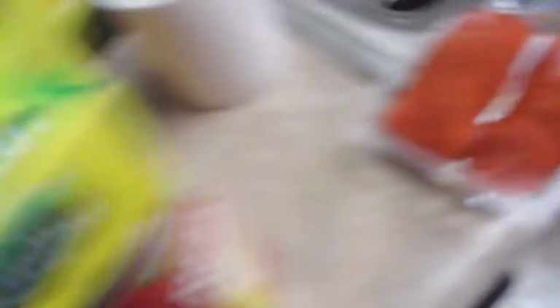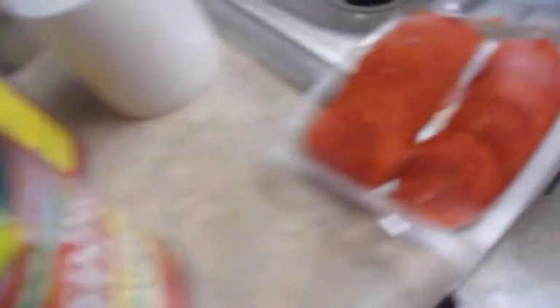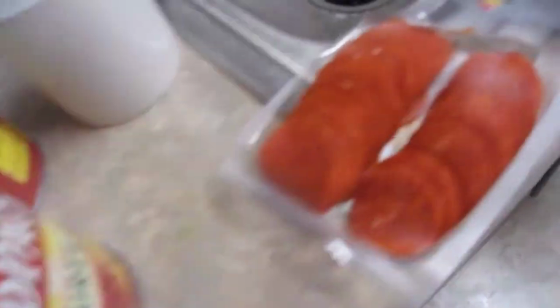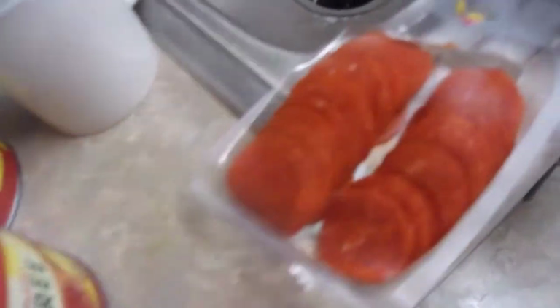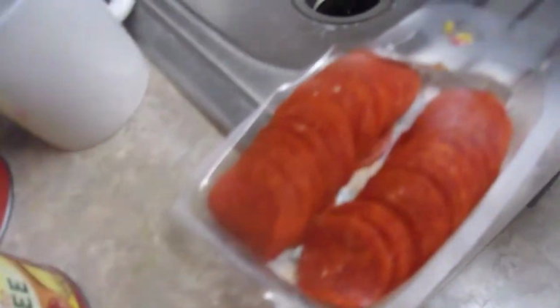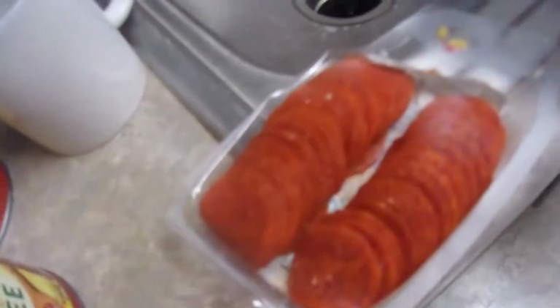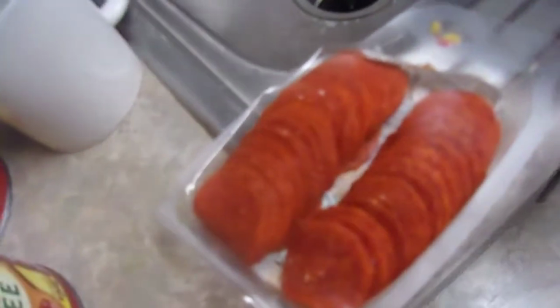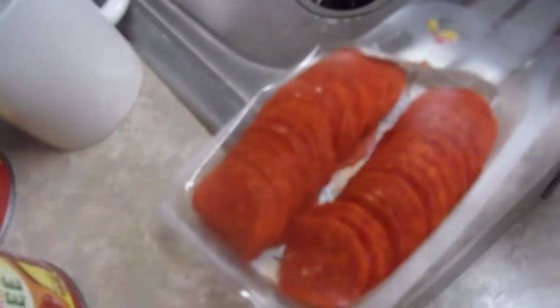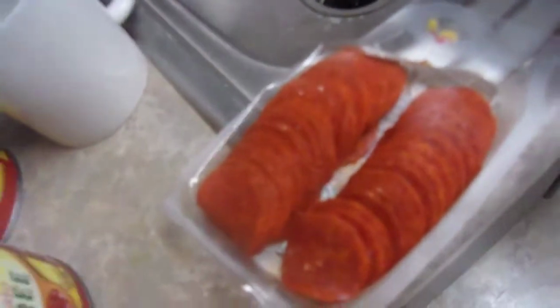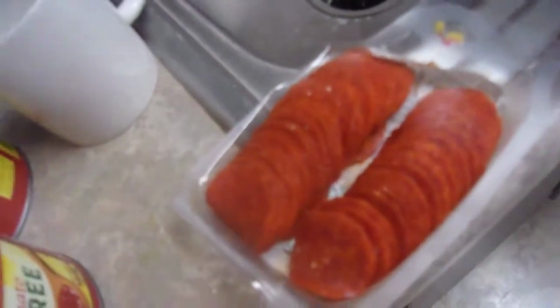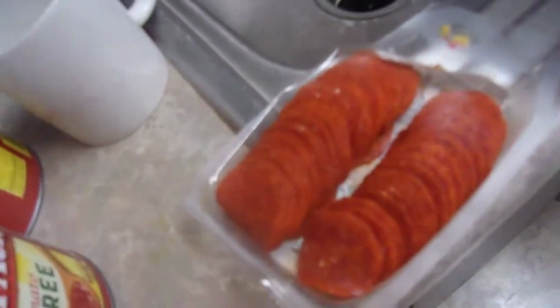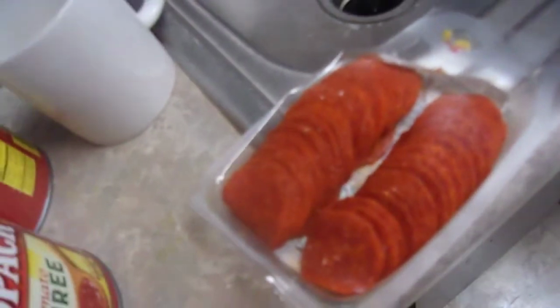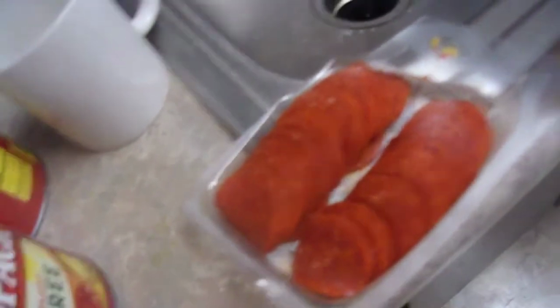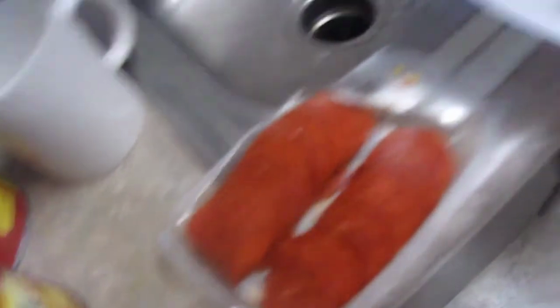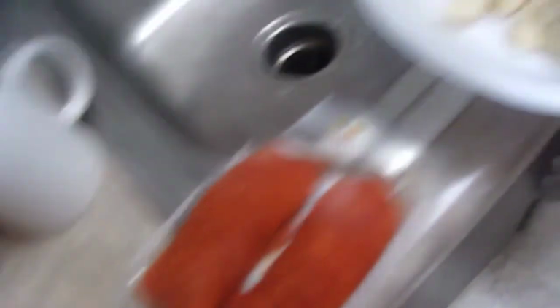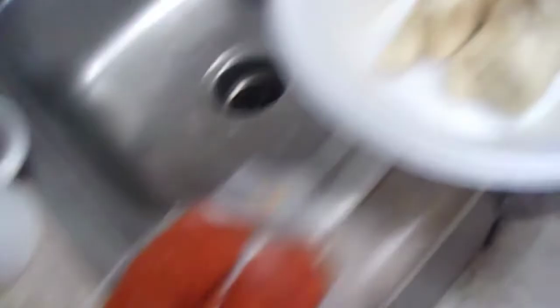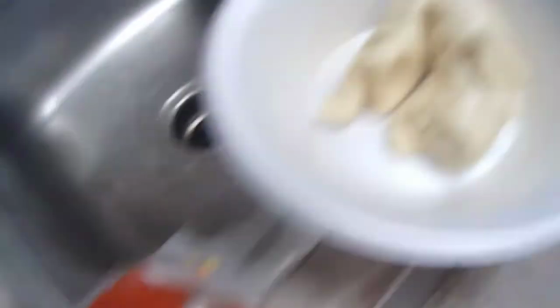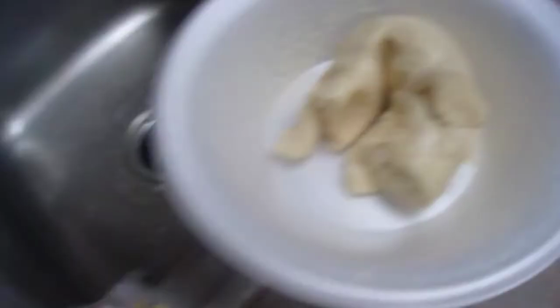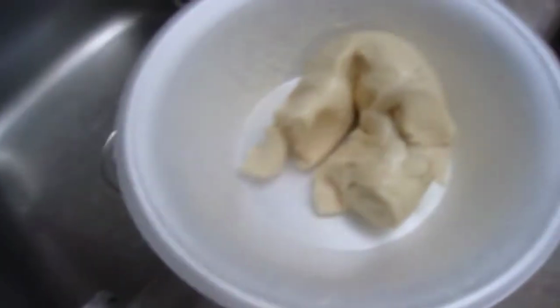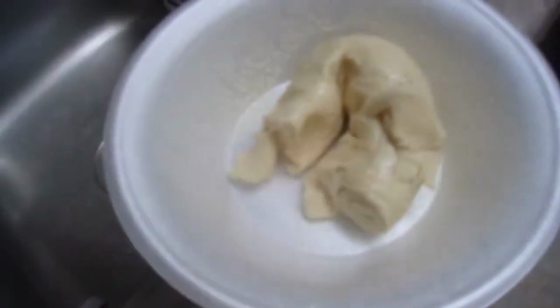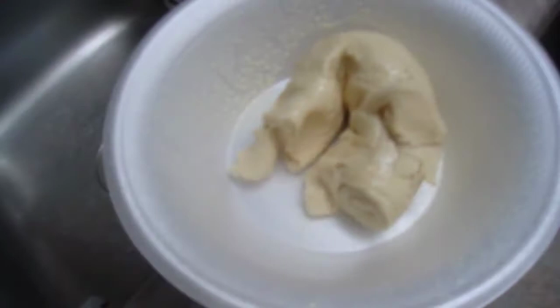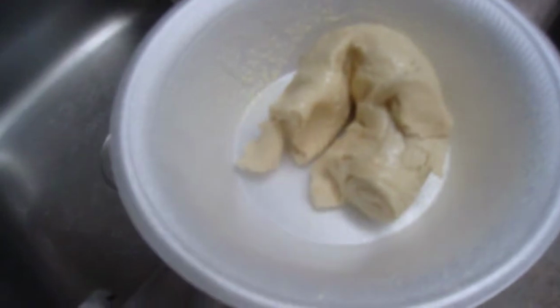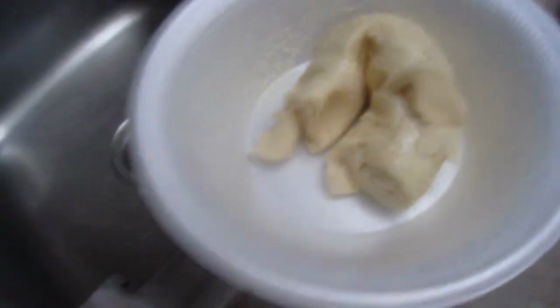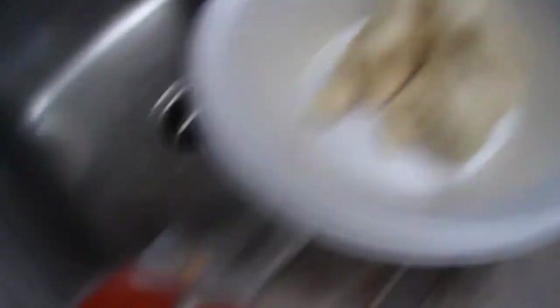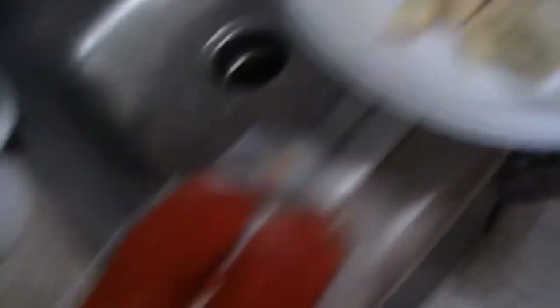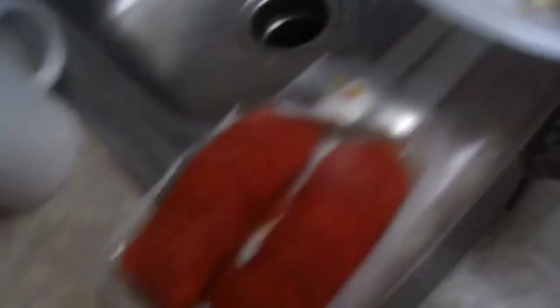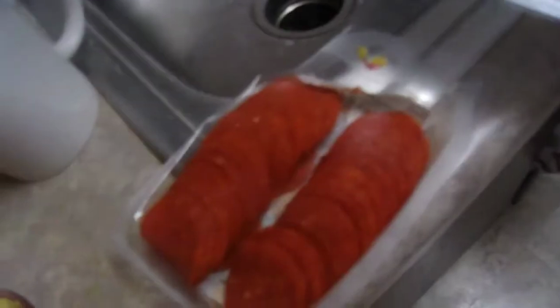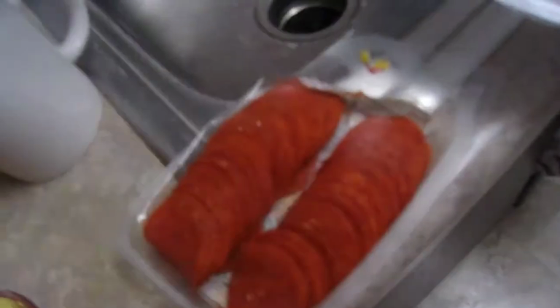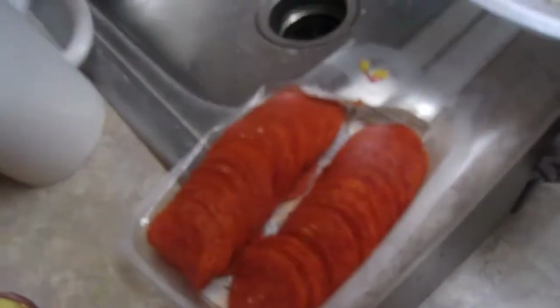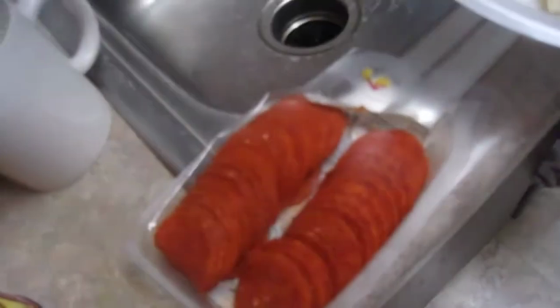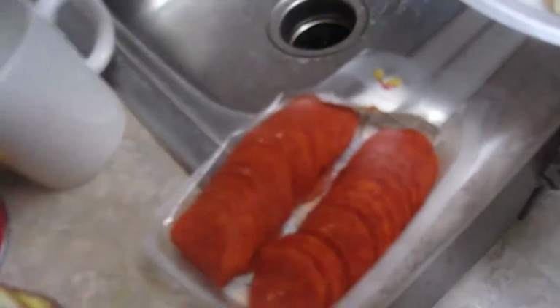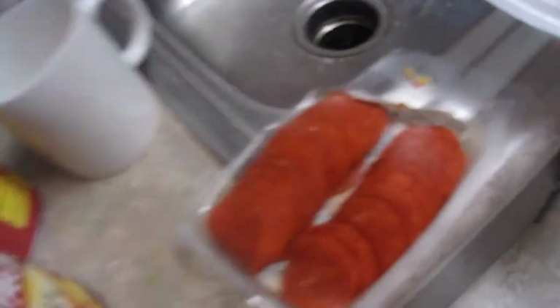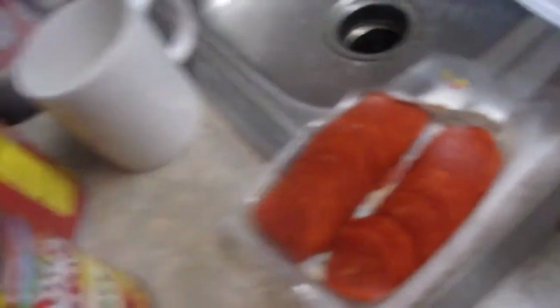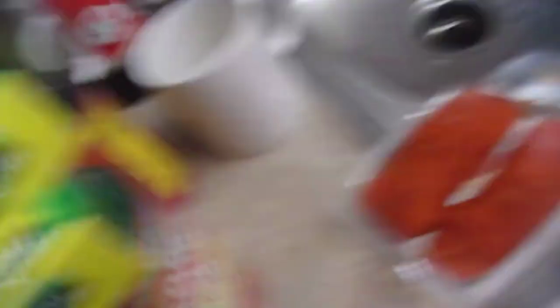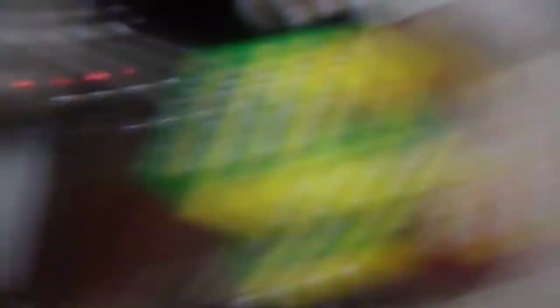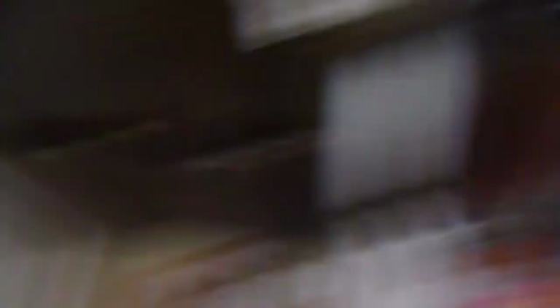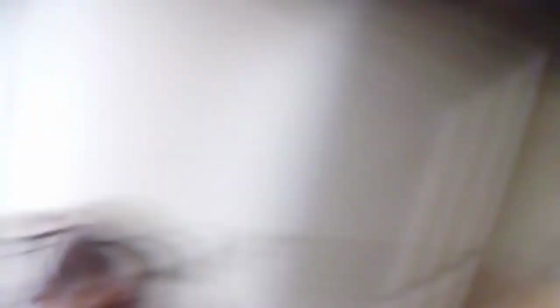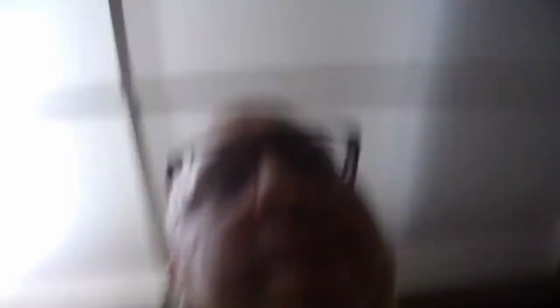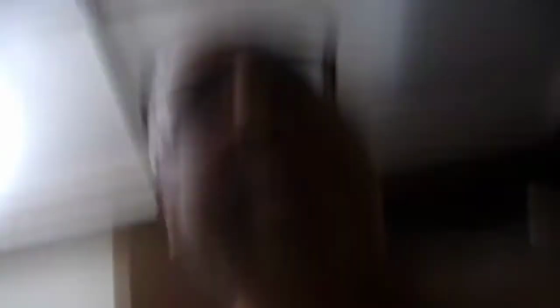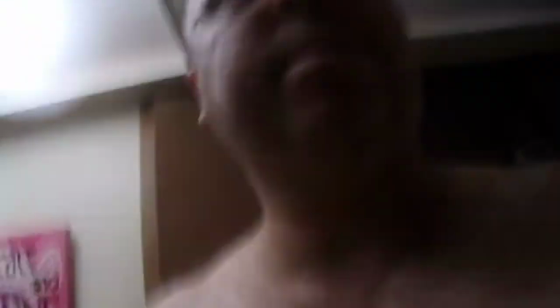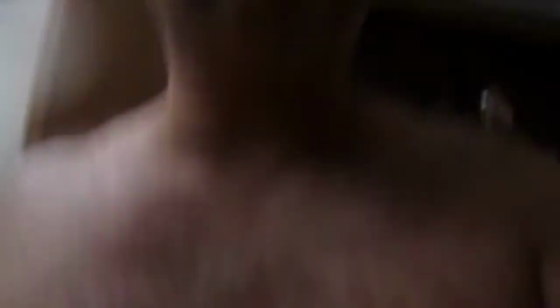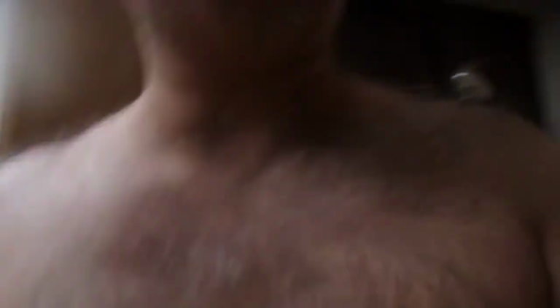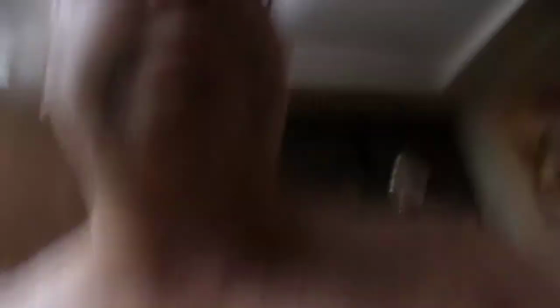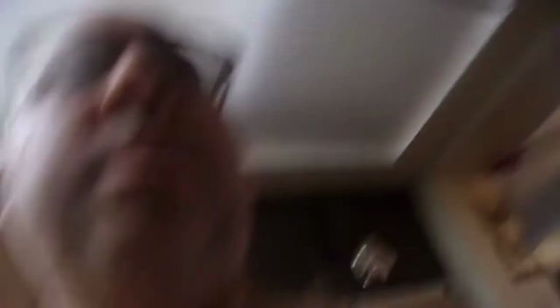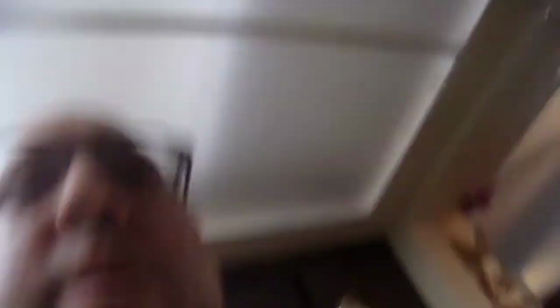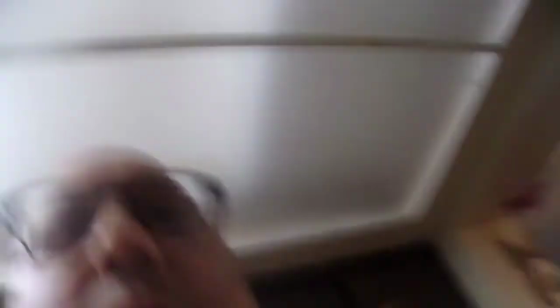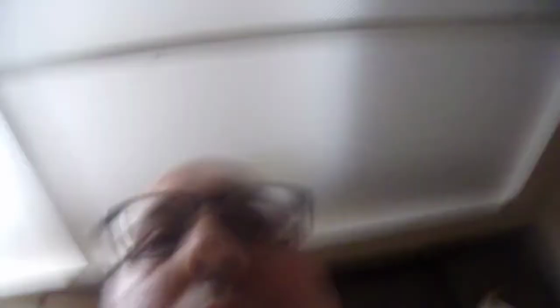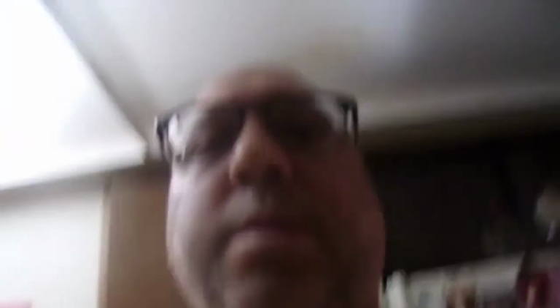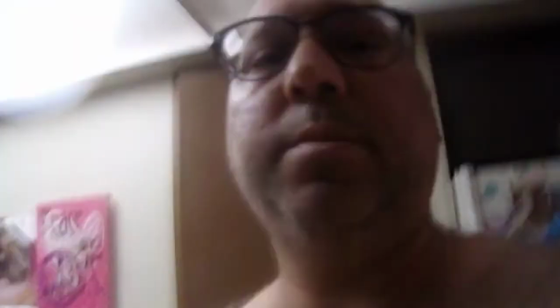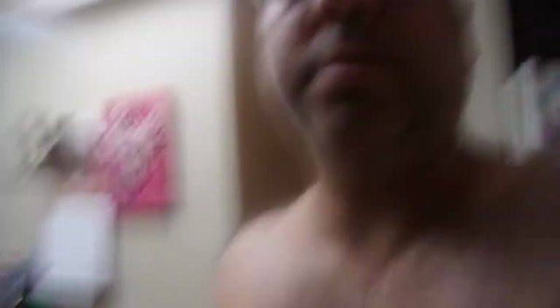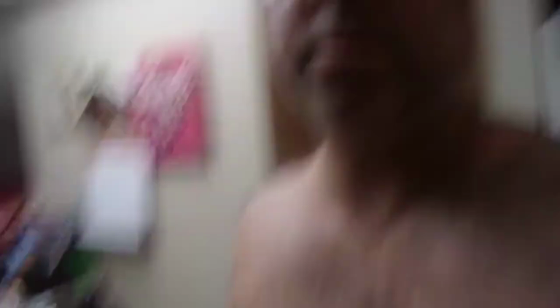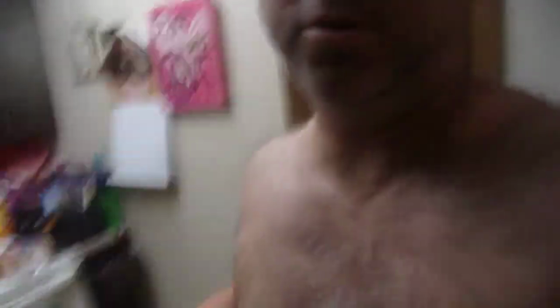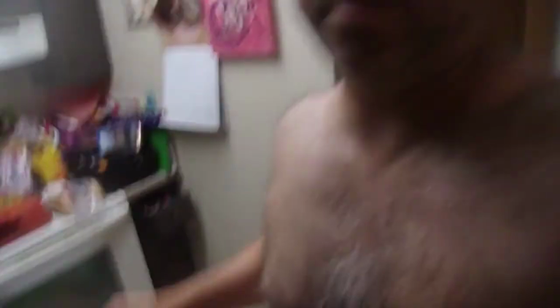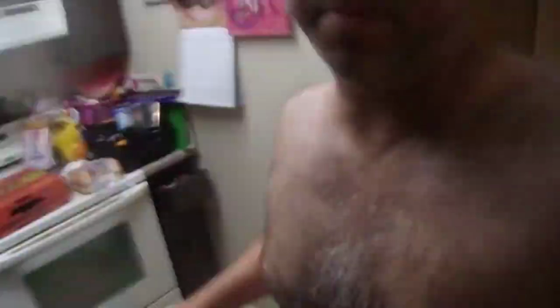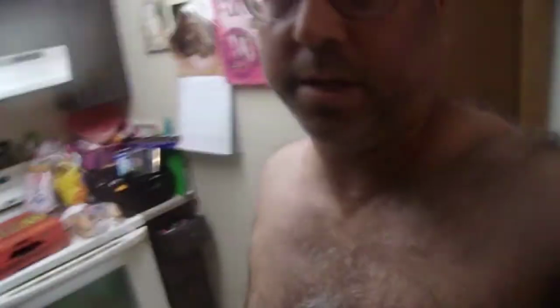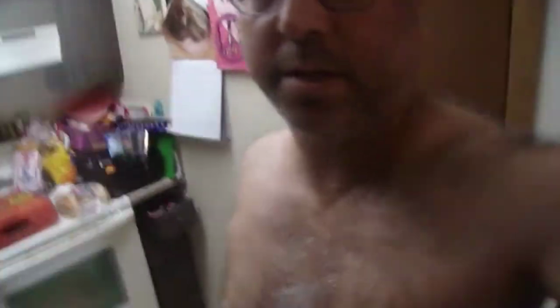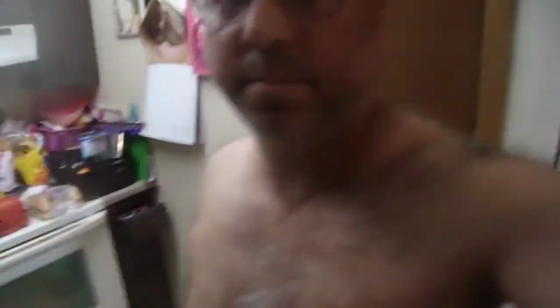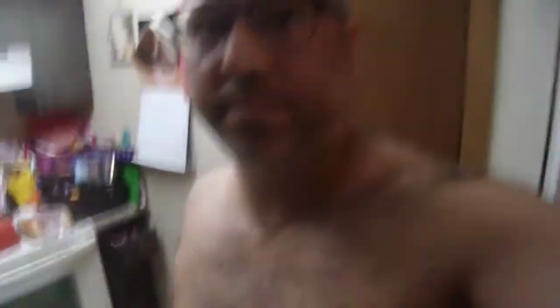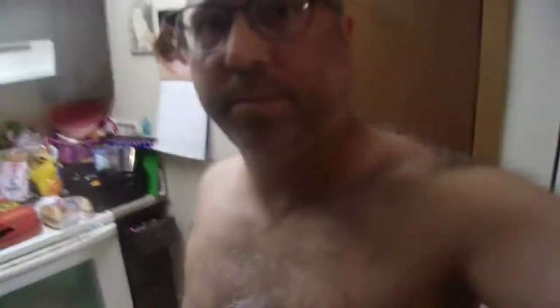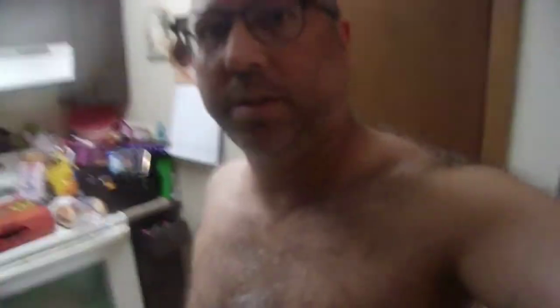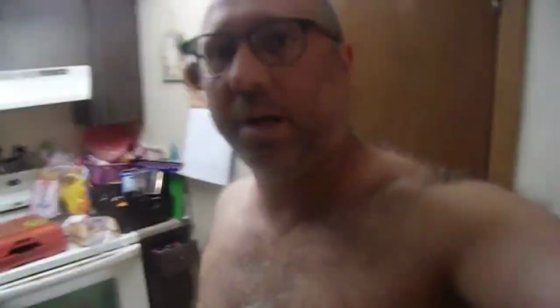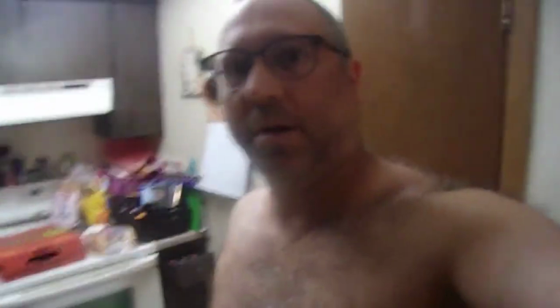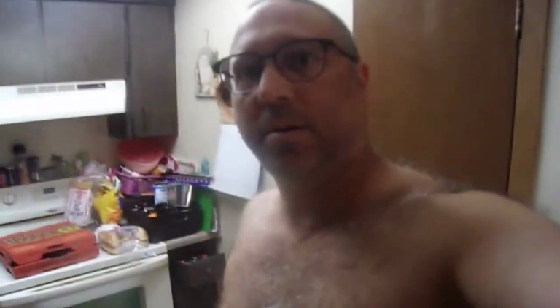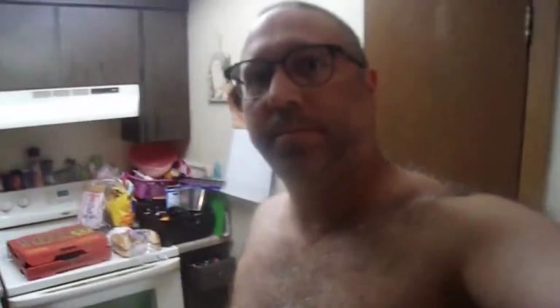Got my pepperoni, got my dough. Season it, bake it, eat it. Toothpick it. Later.